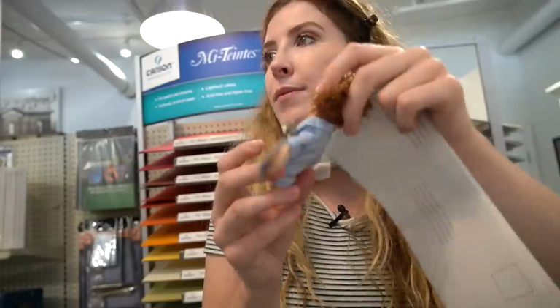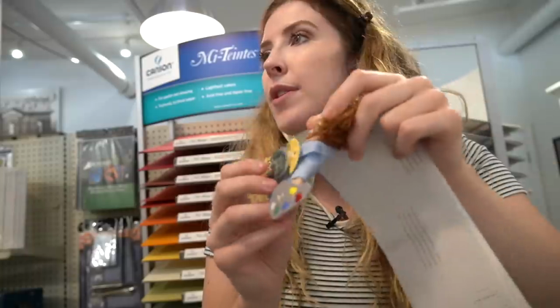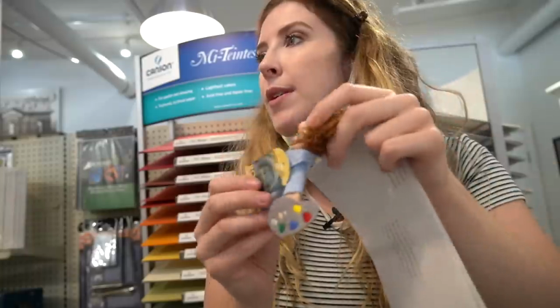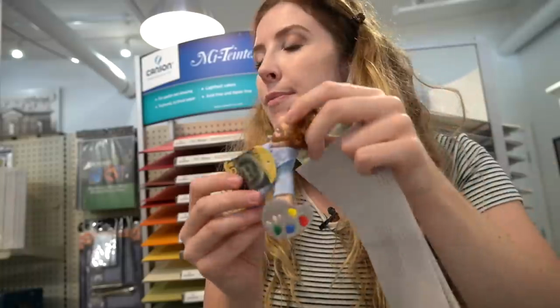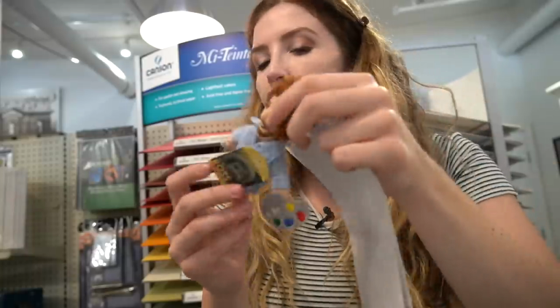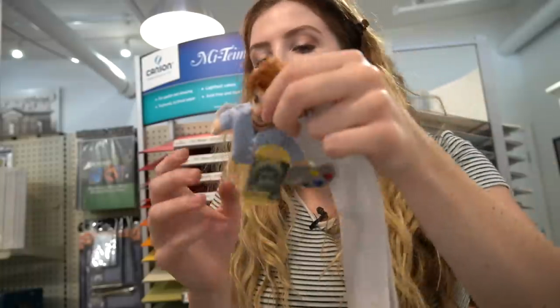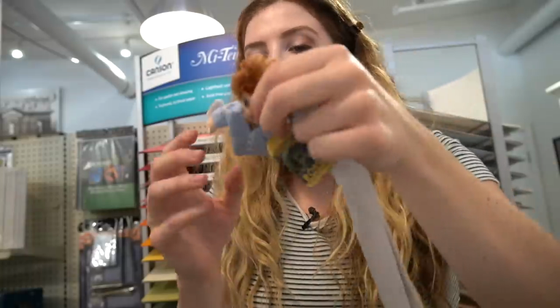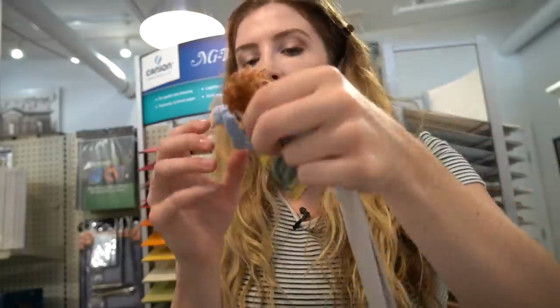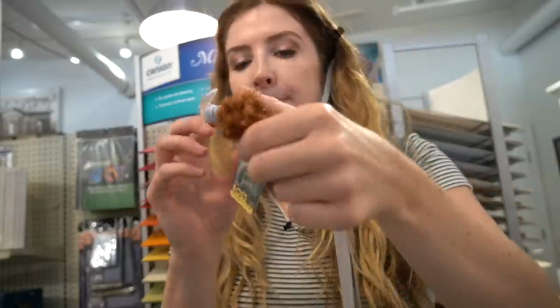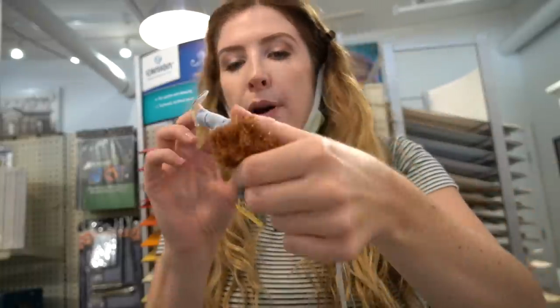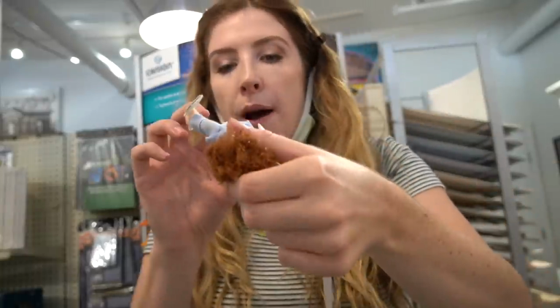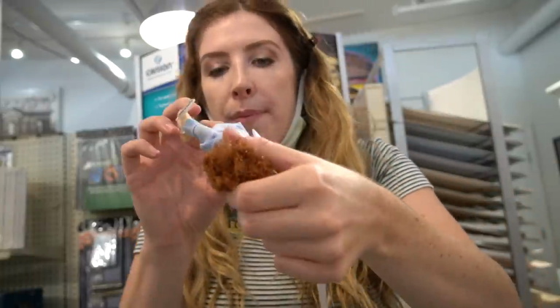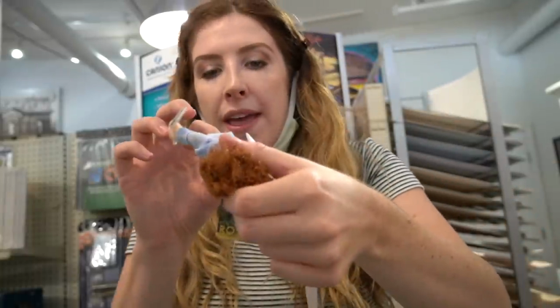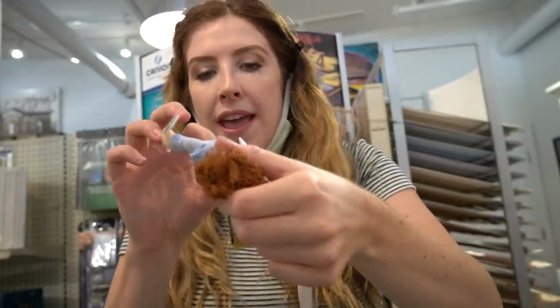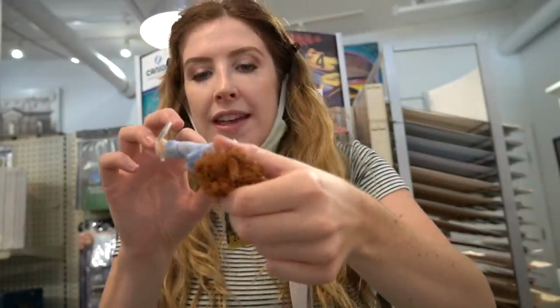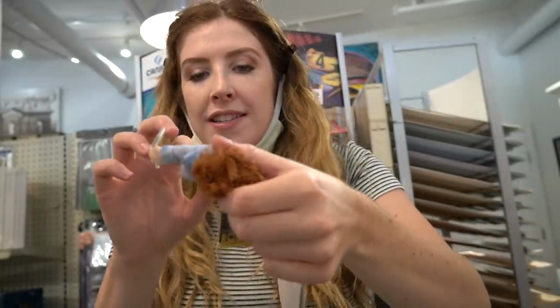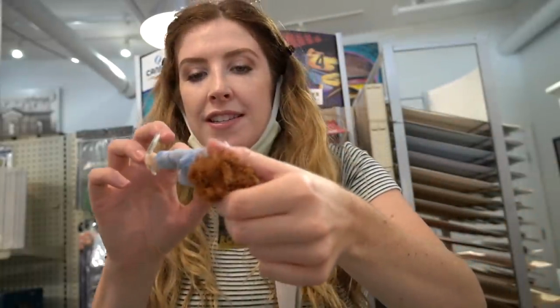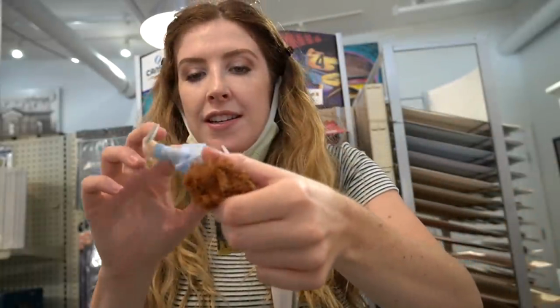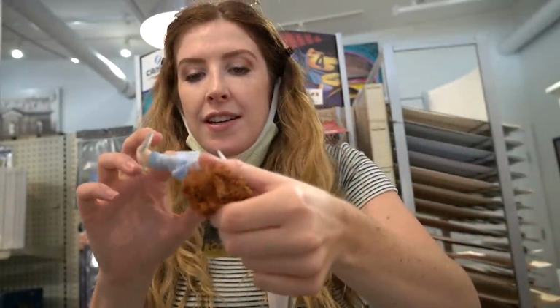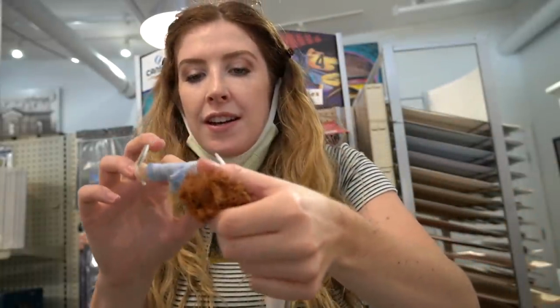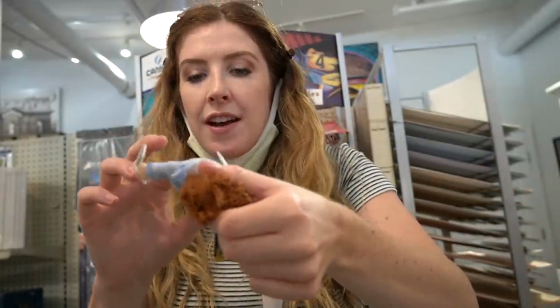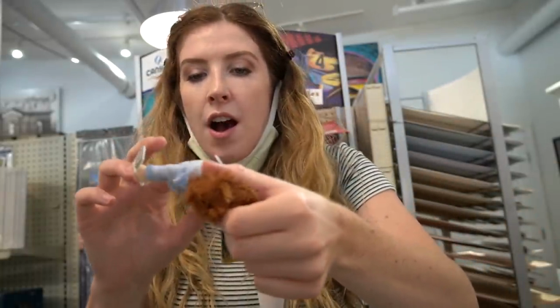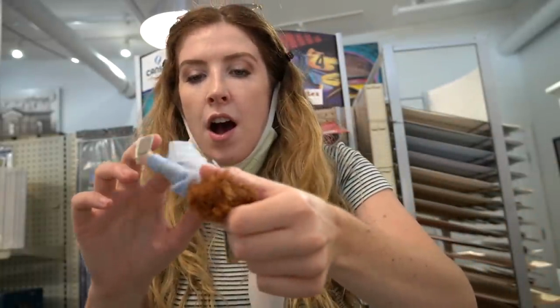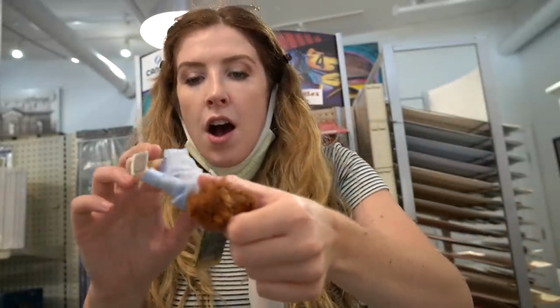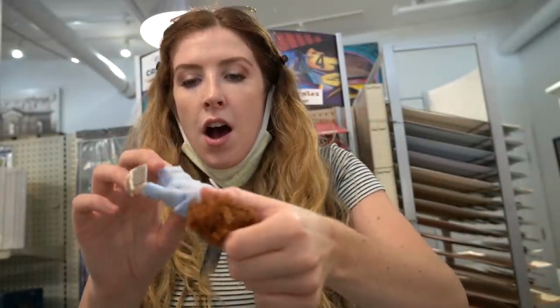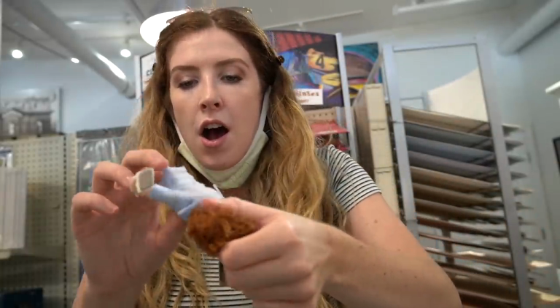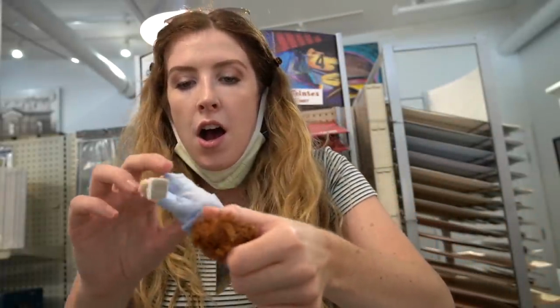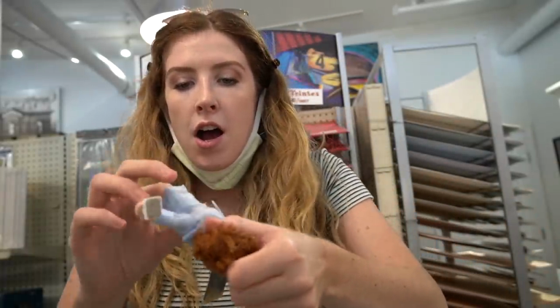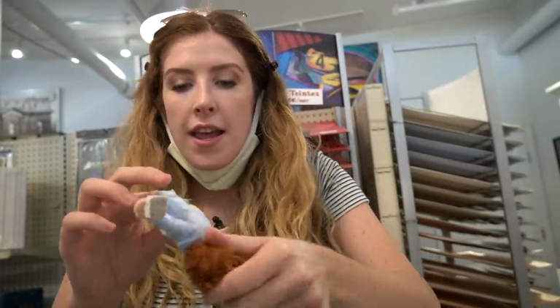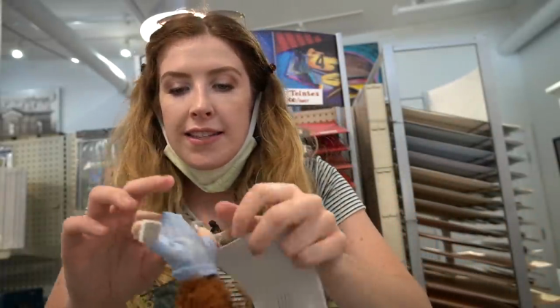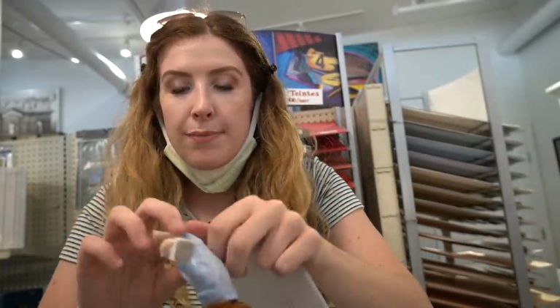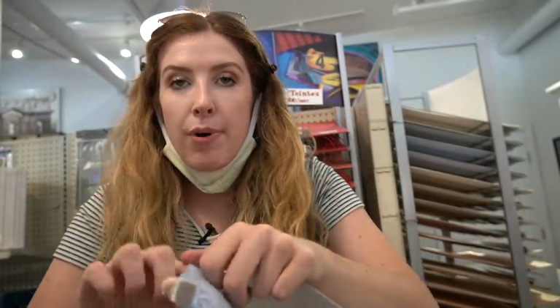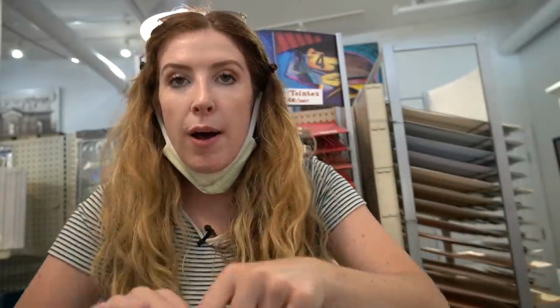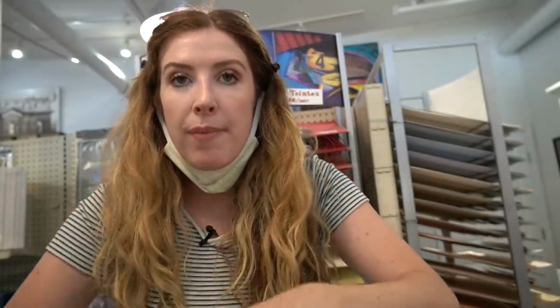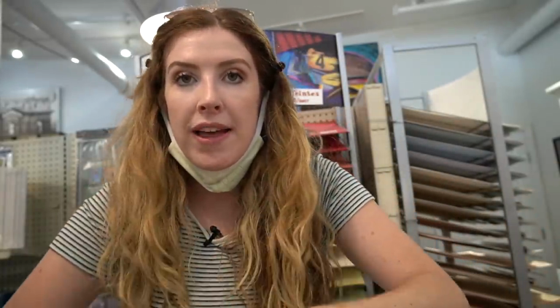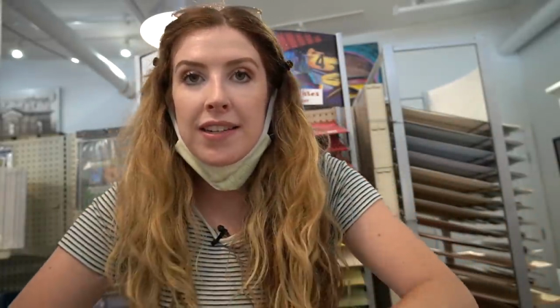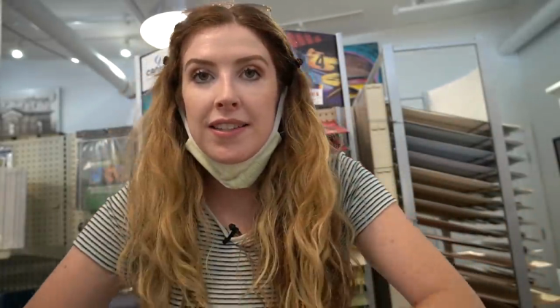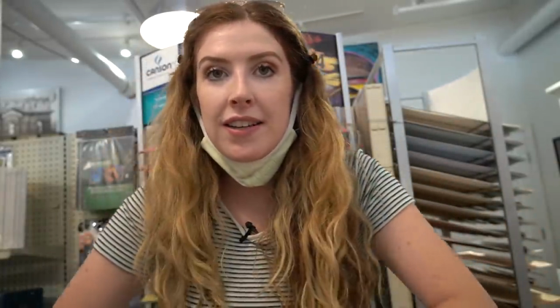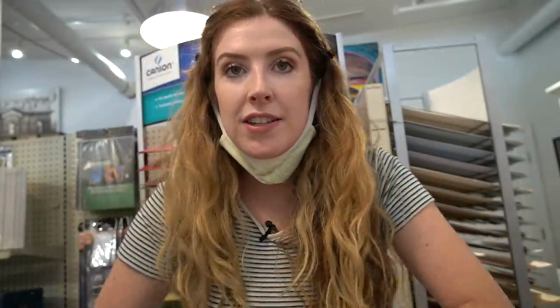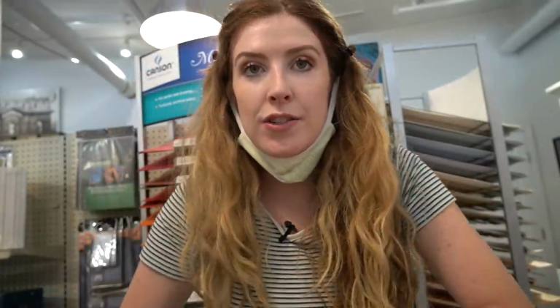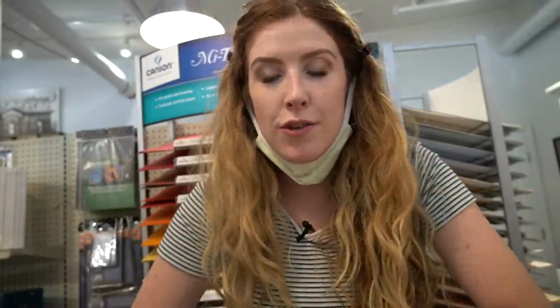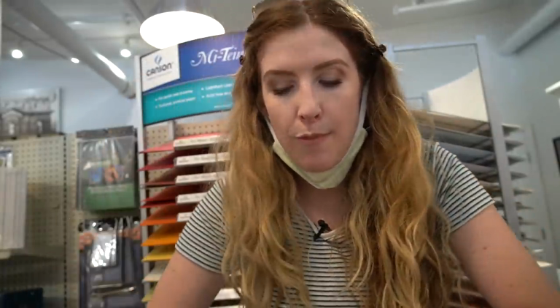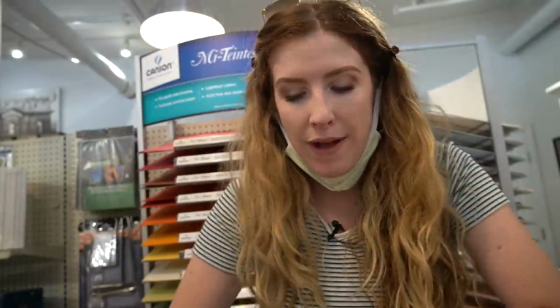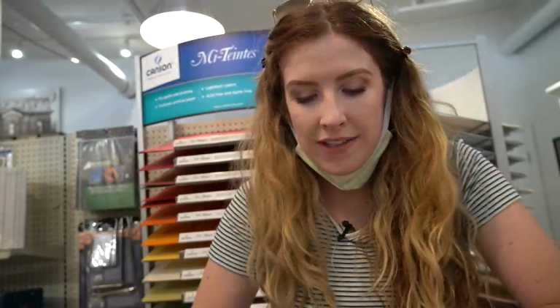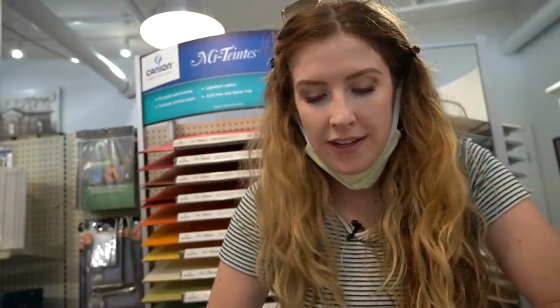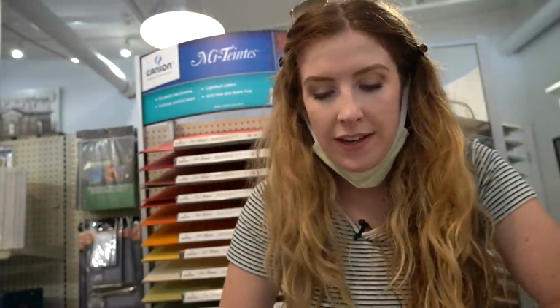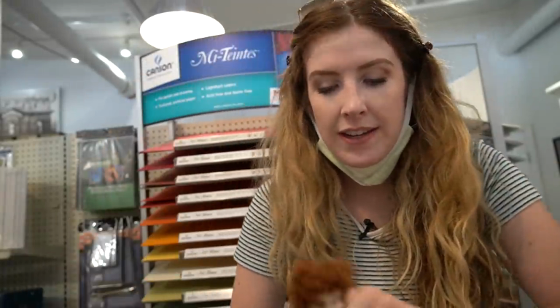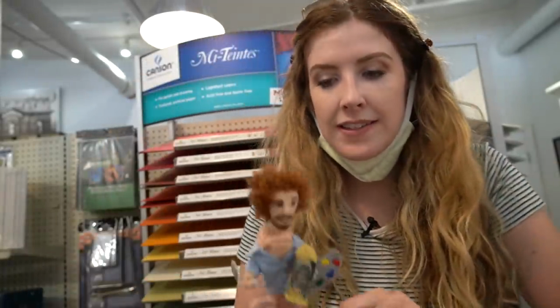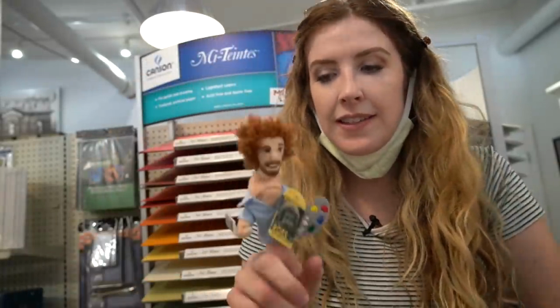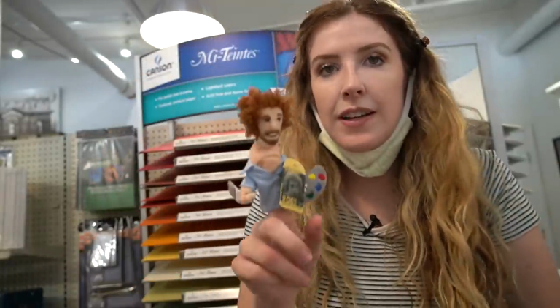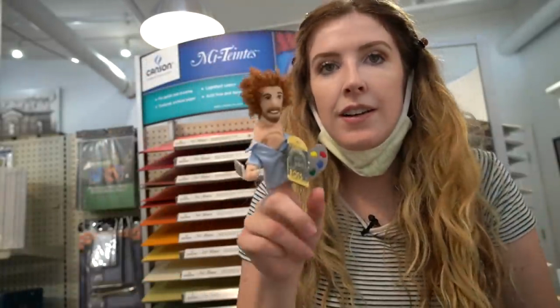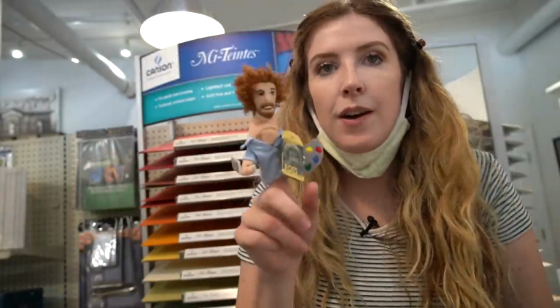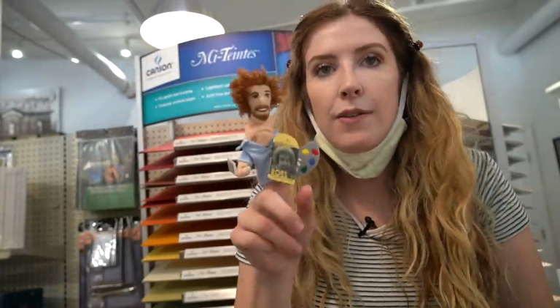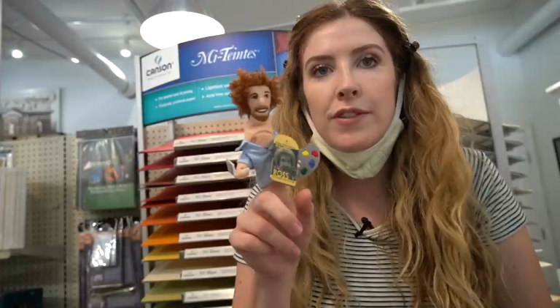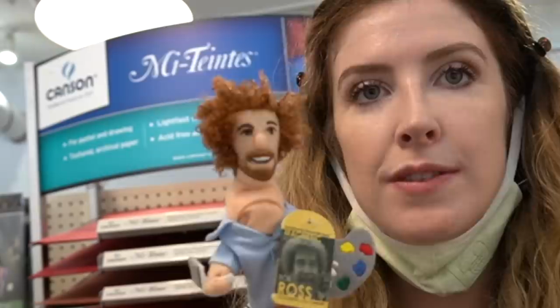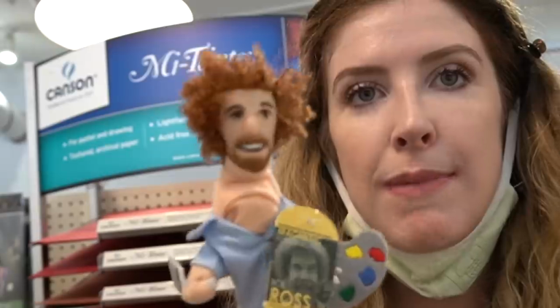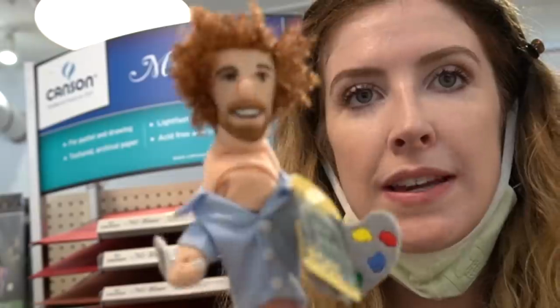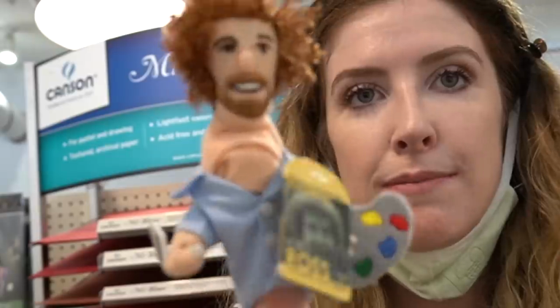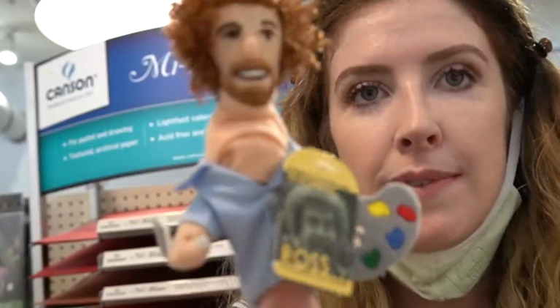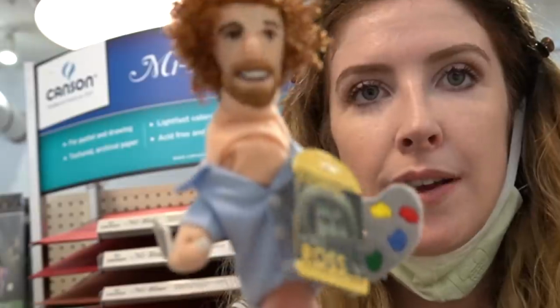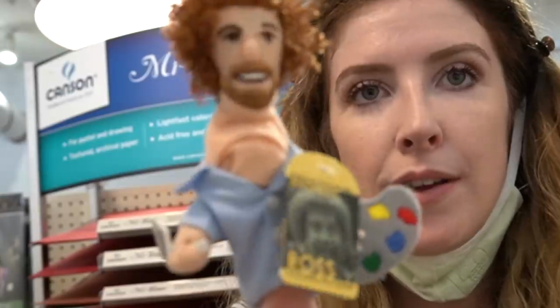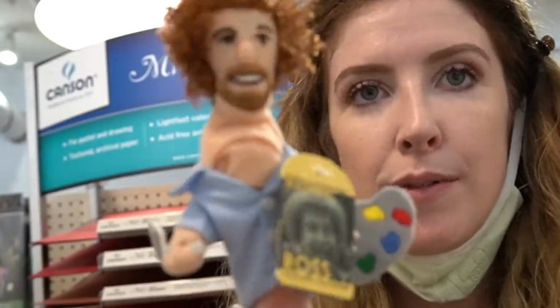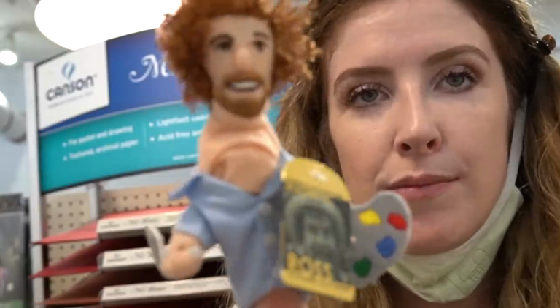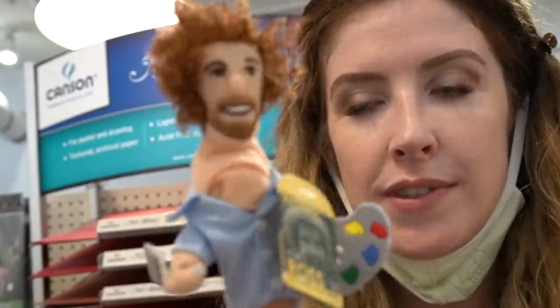Oh, he's a puppet! He's a puppet. It just got better. He's a little... oh, I've just made him. Oops.